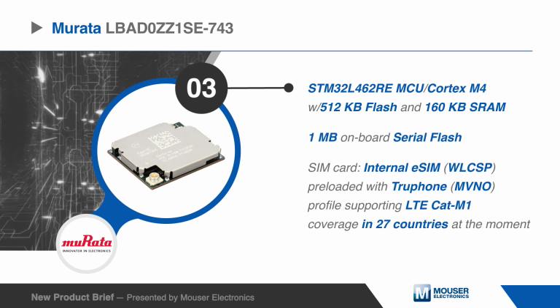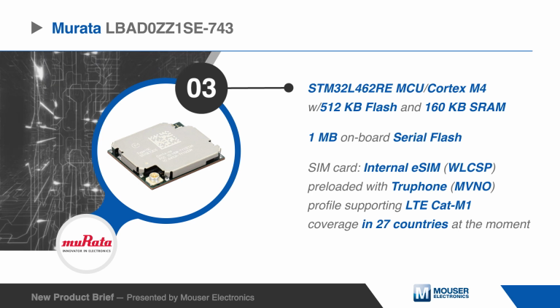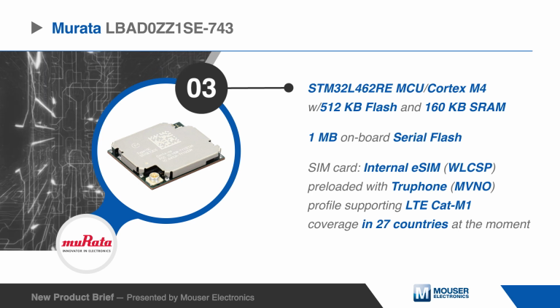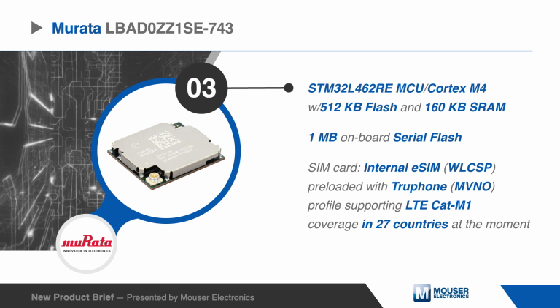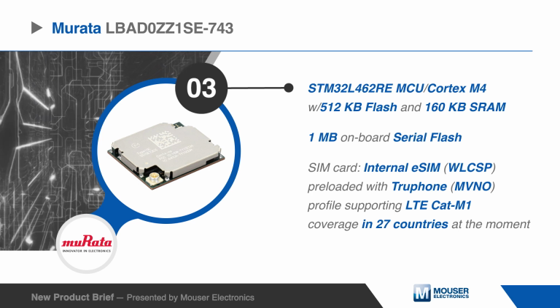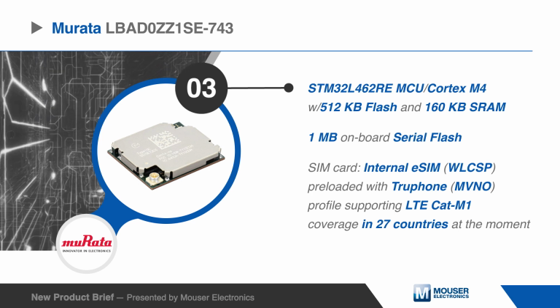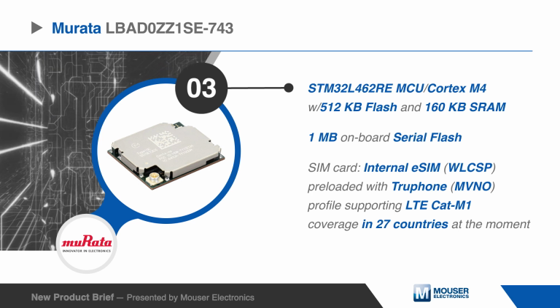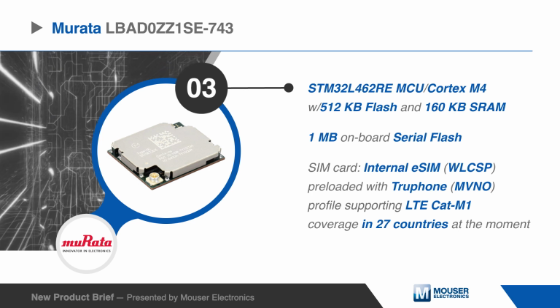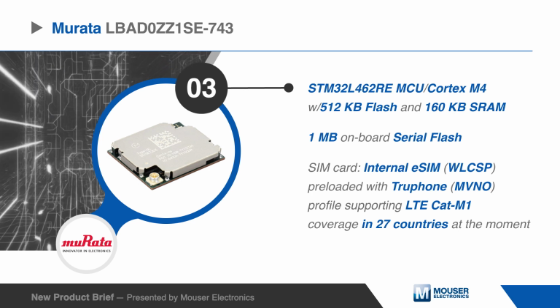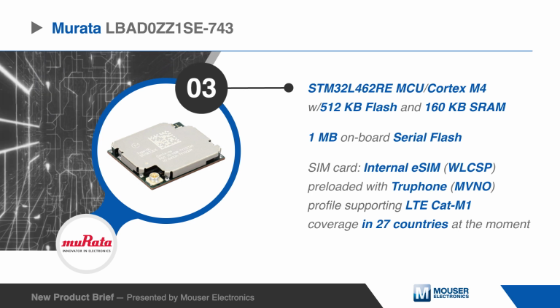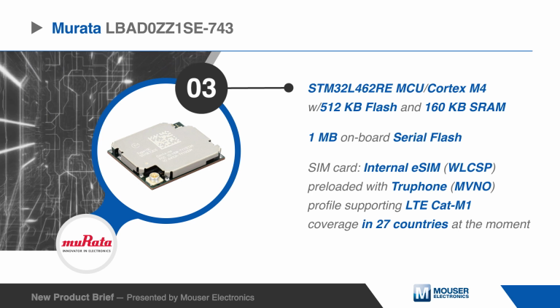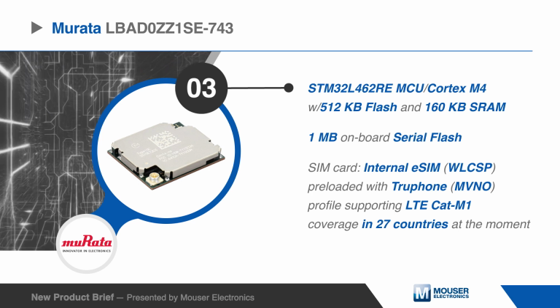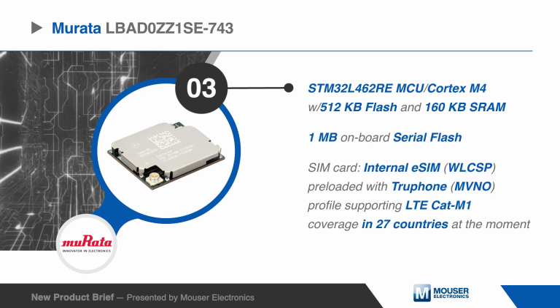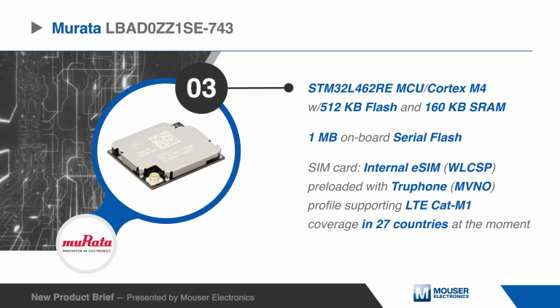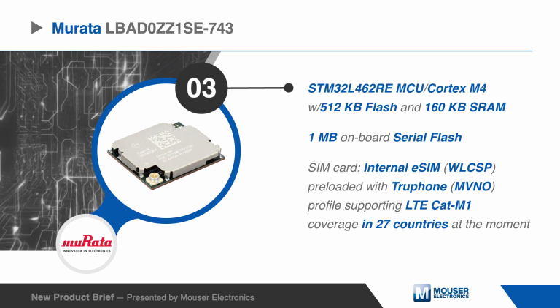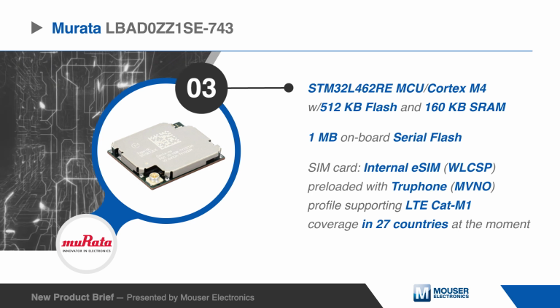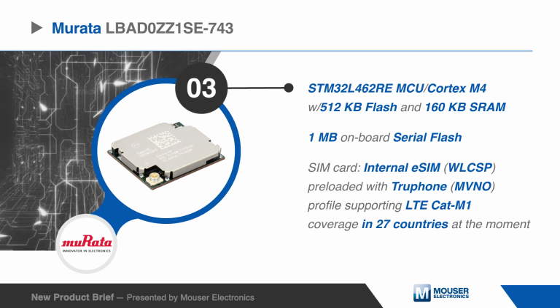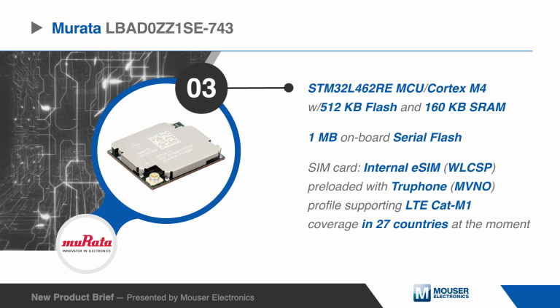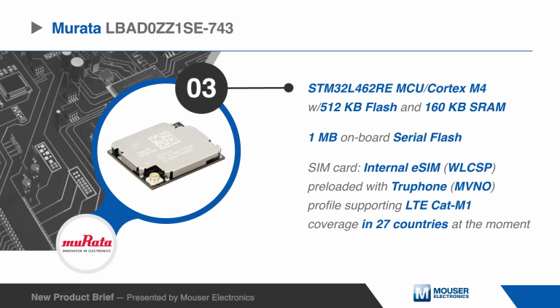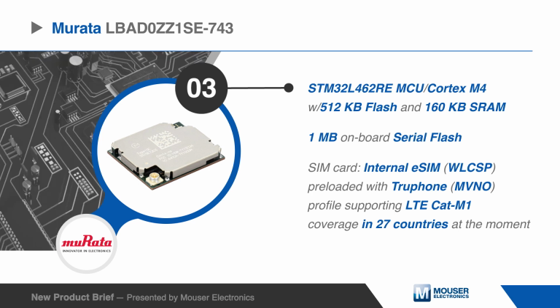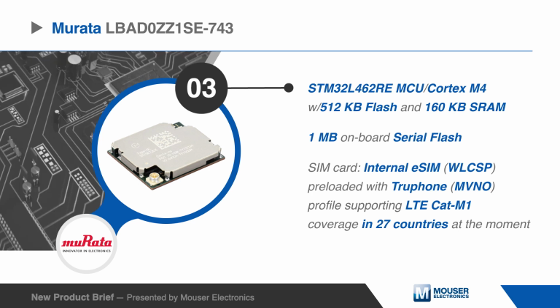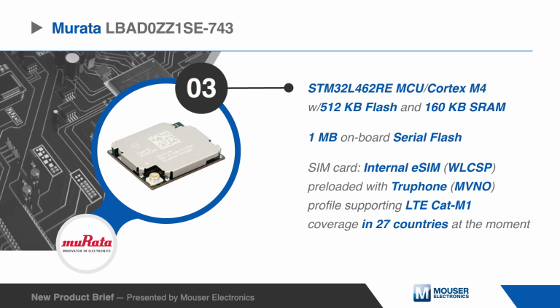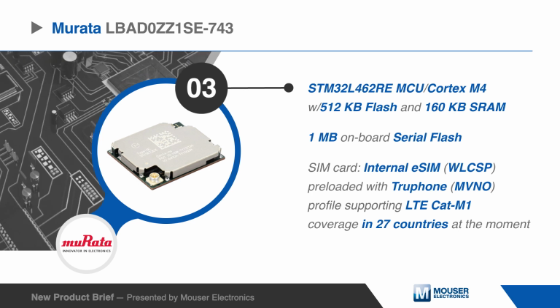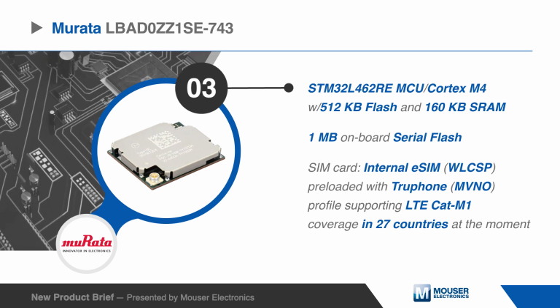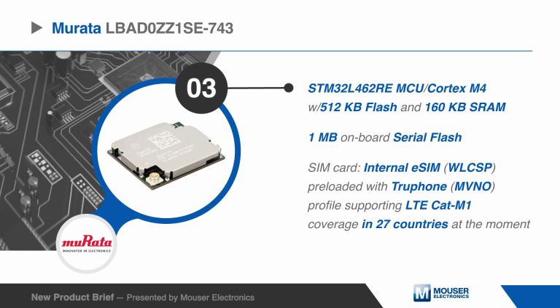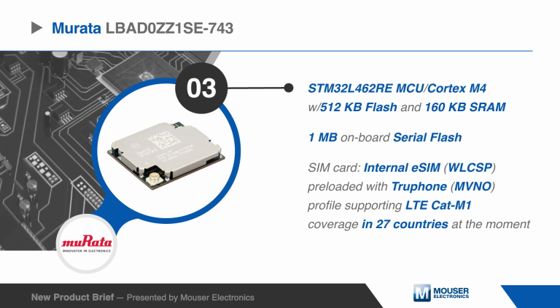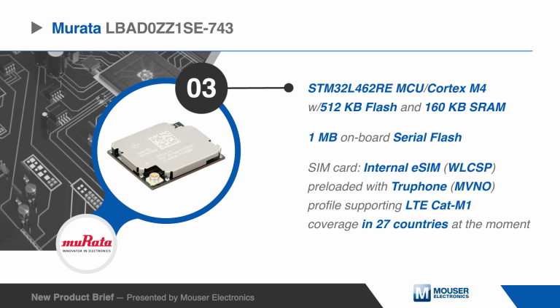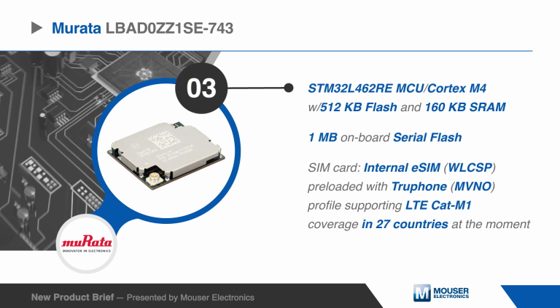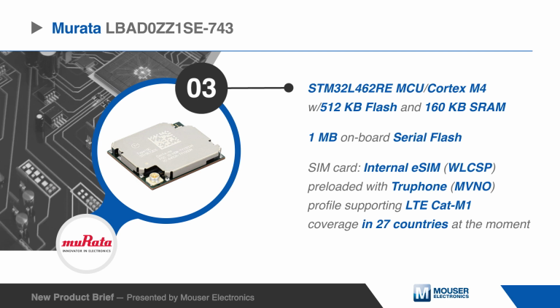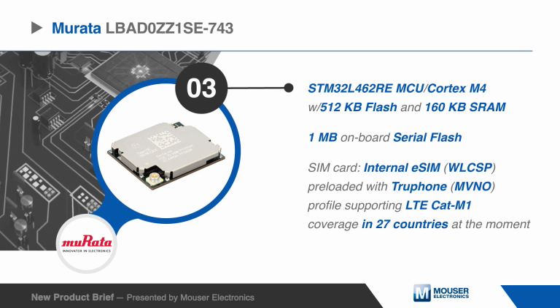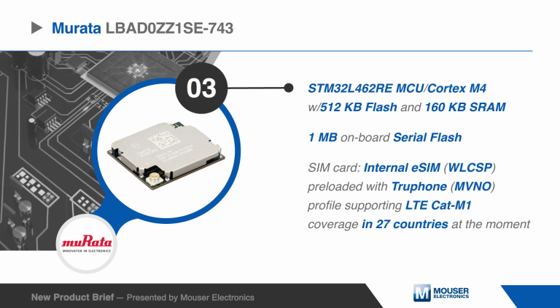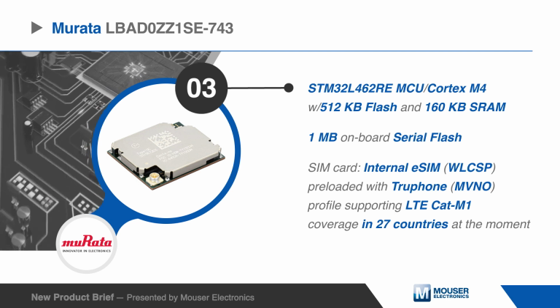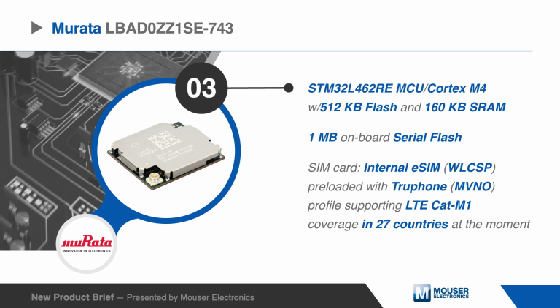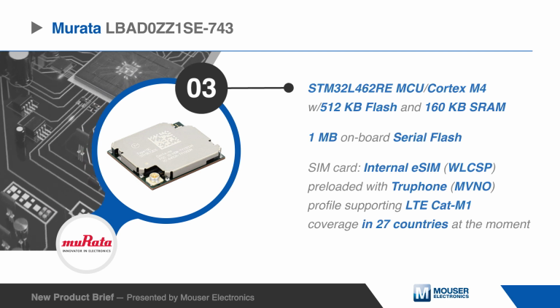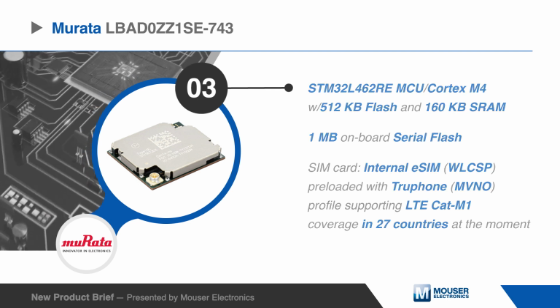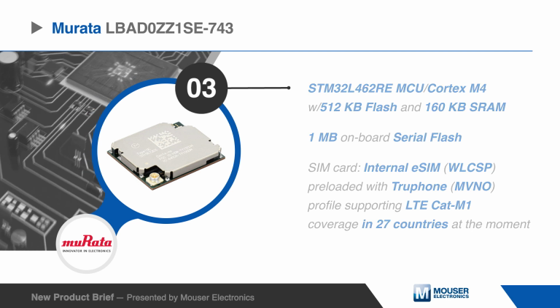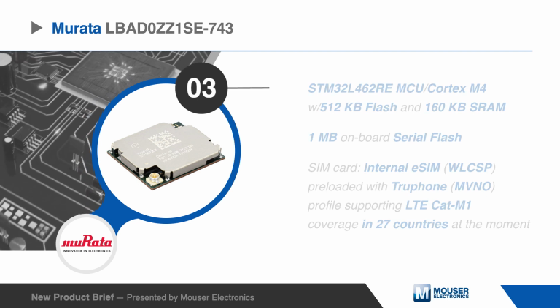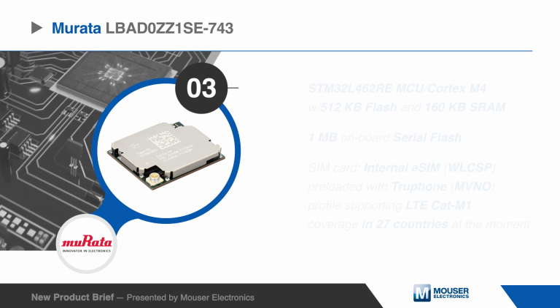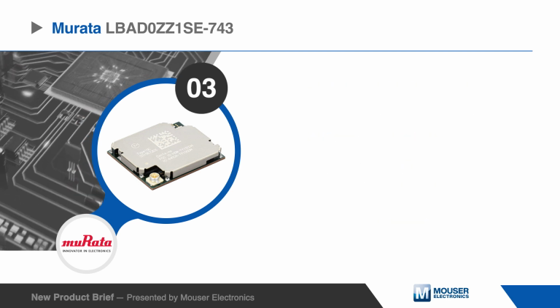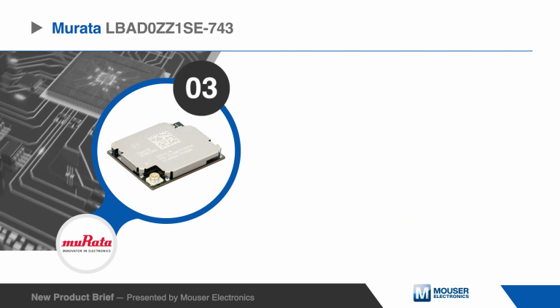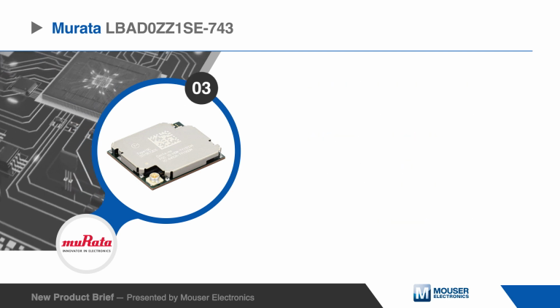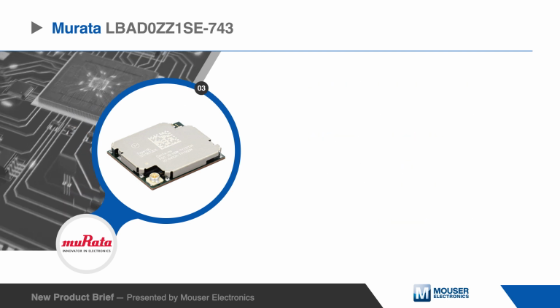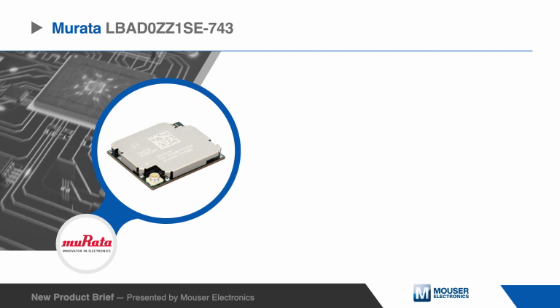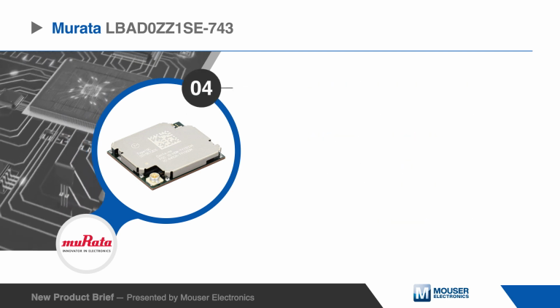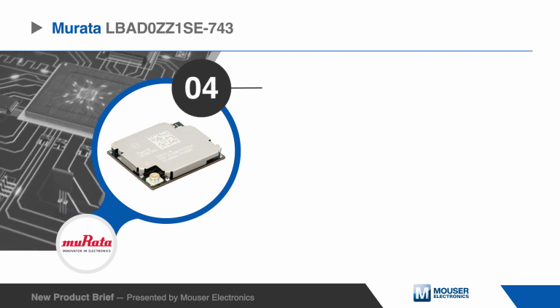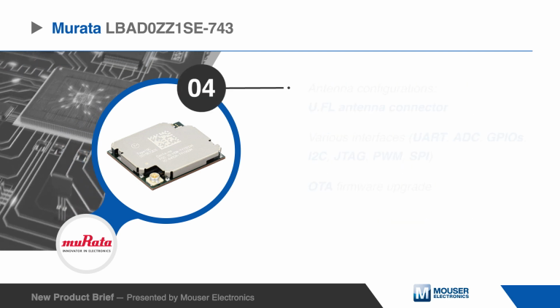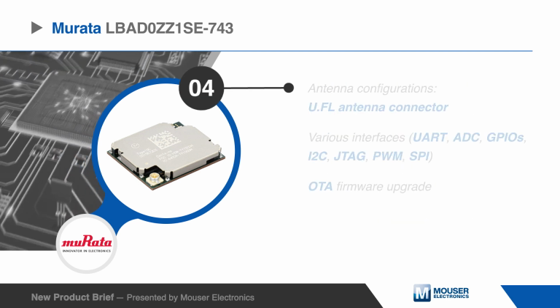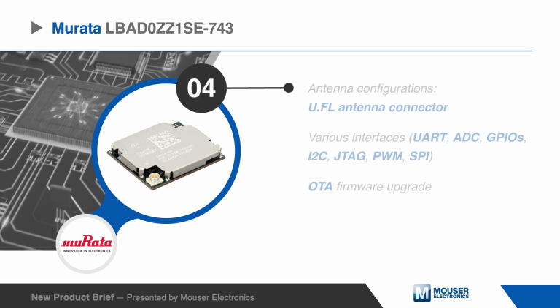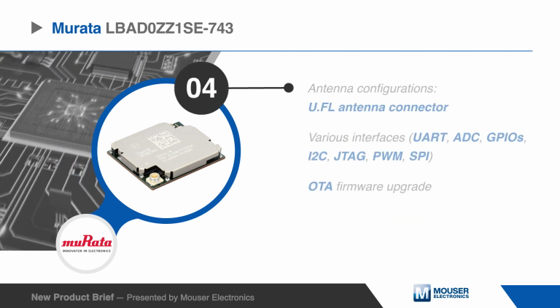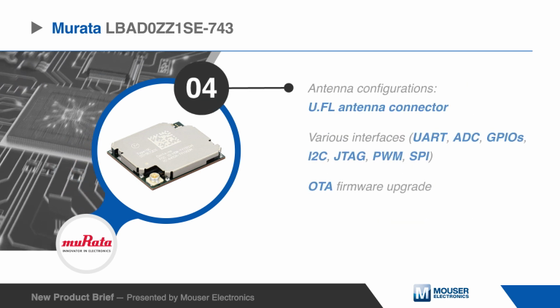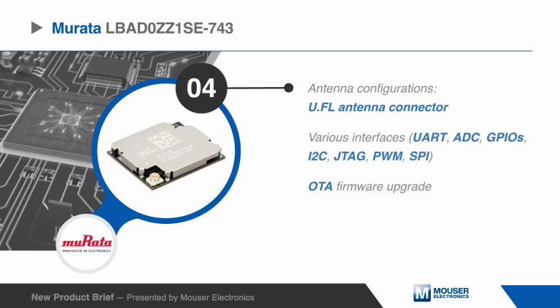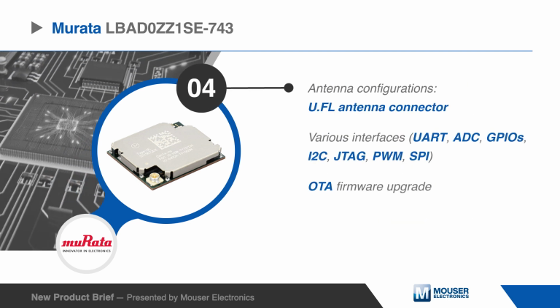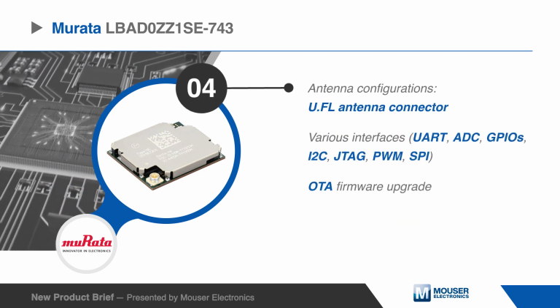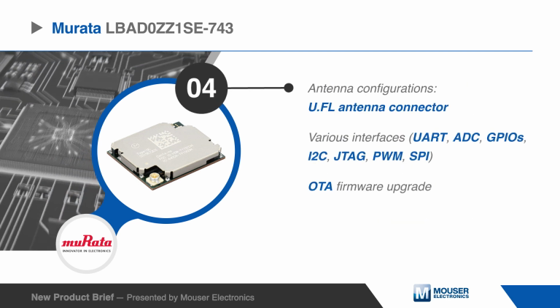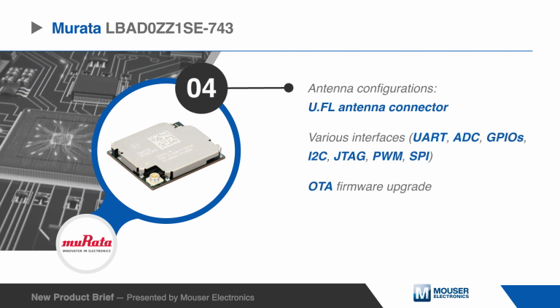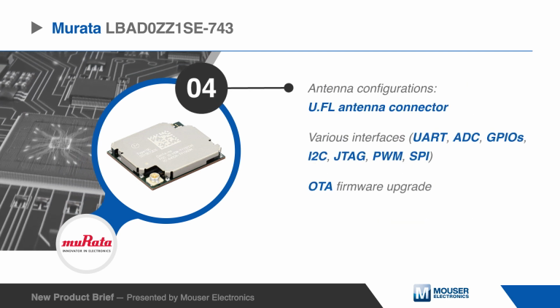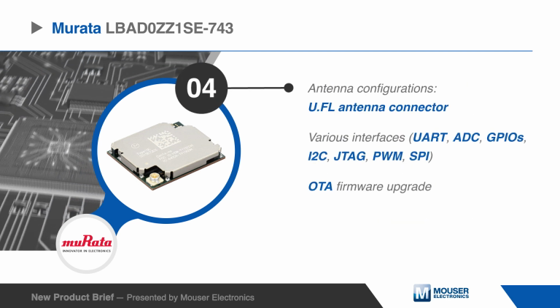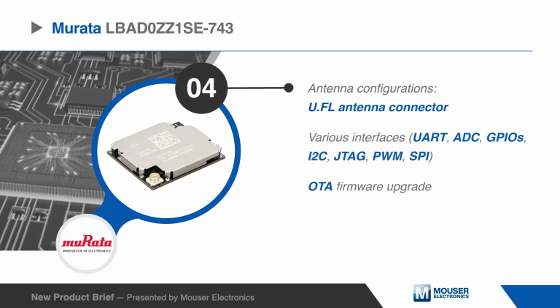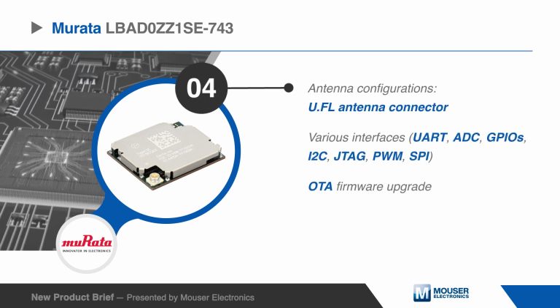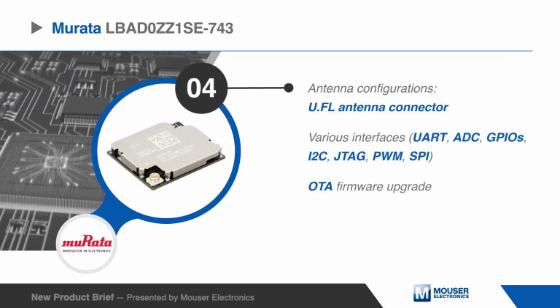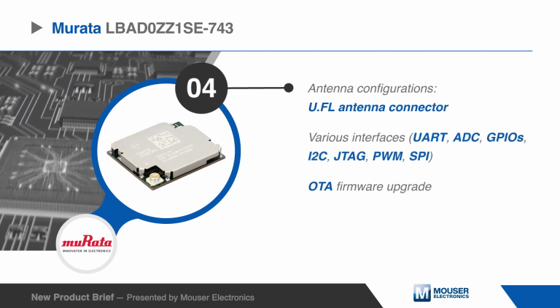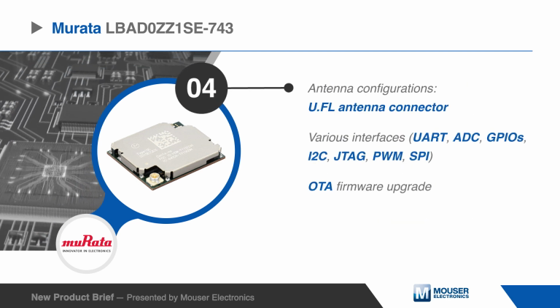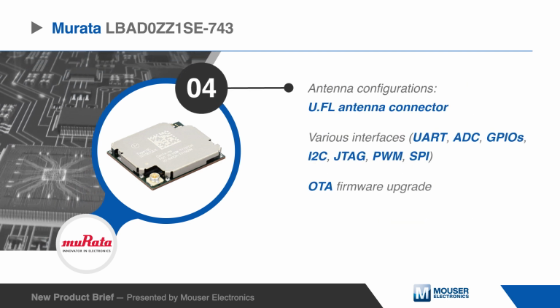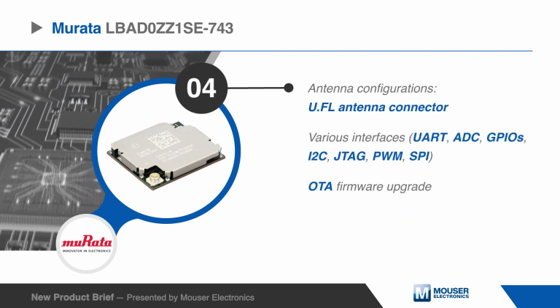An internal eSIM card is preloaded with the TruFone MVNO profile, supporting LTE-CAT-M1 coverage in 27 countries at the moment, along with an onboard UFL antenna connector.